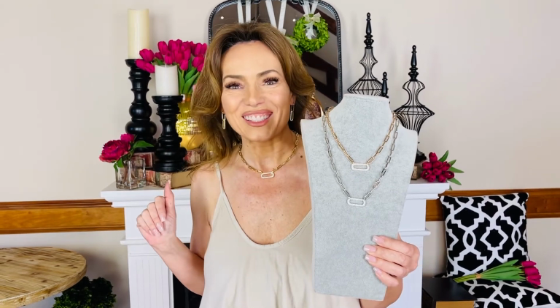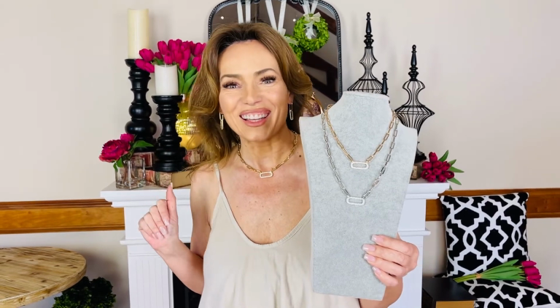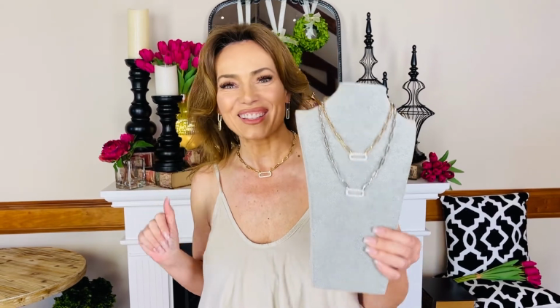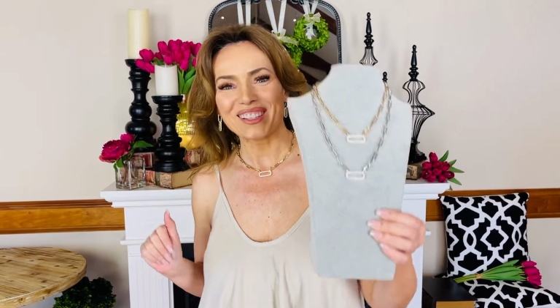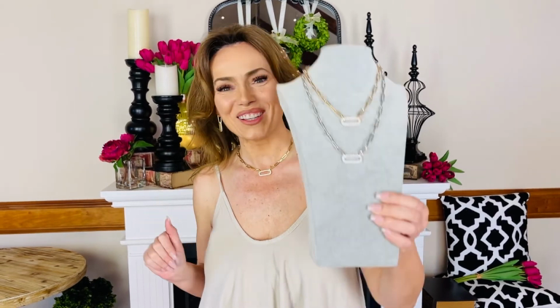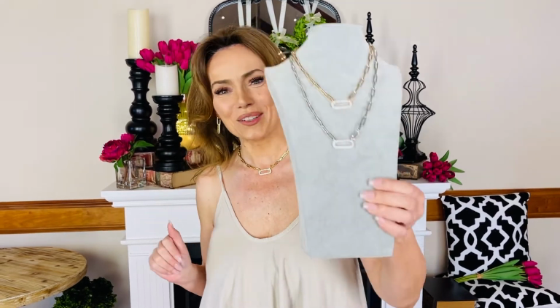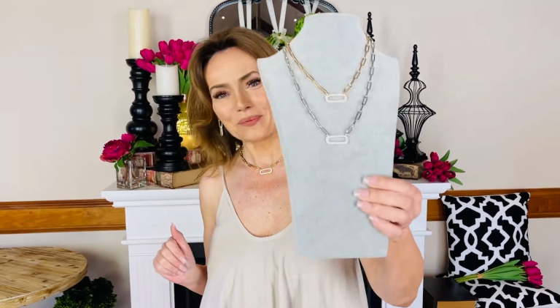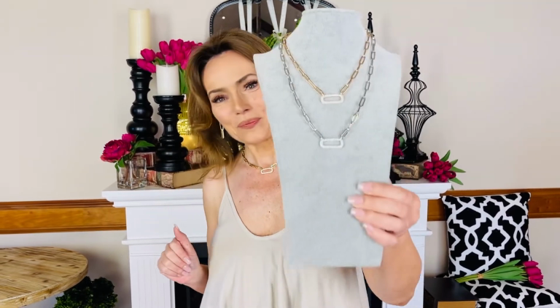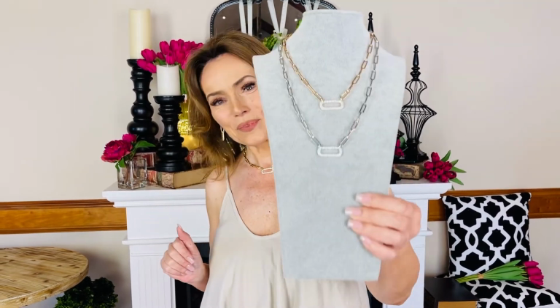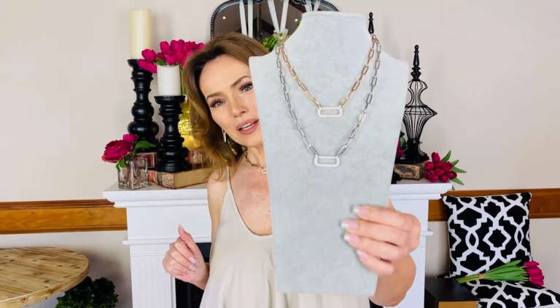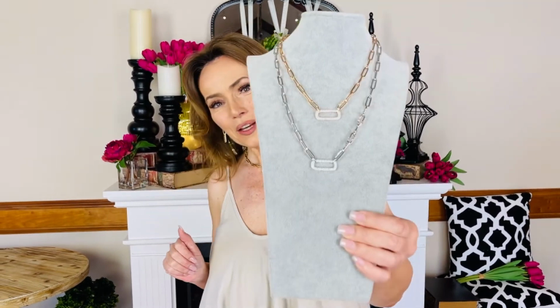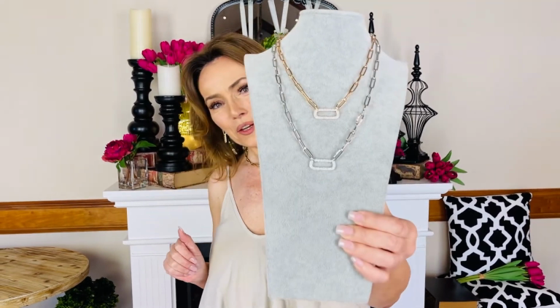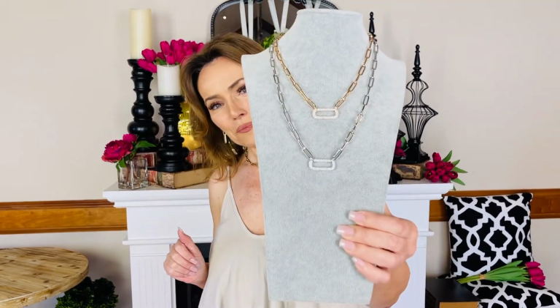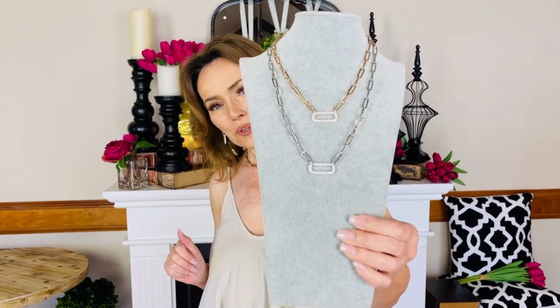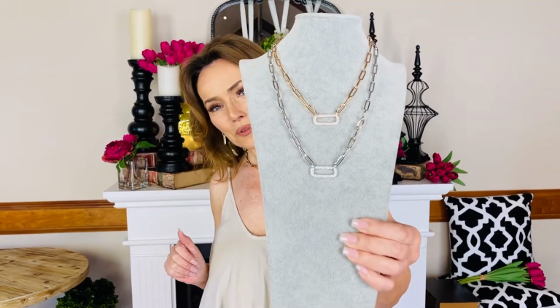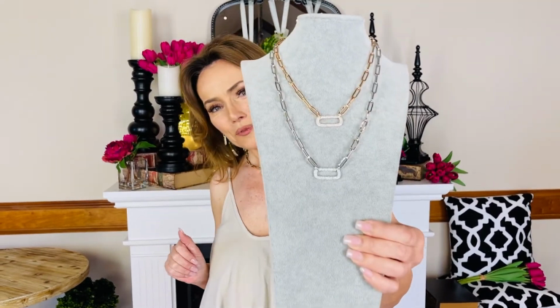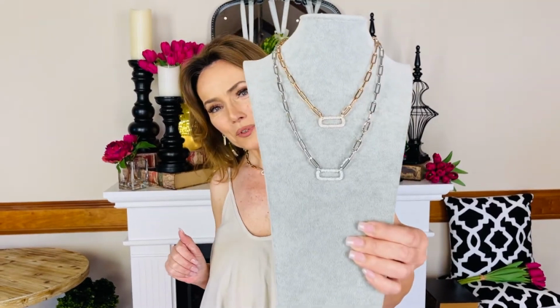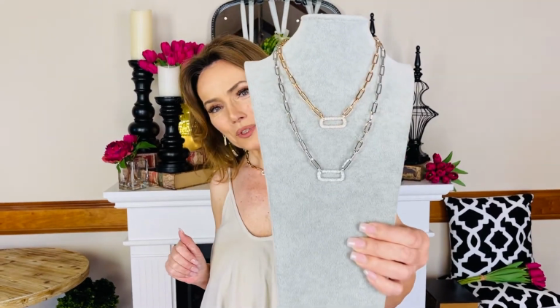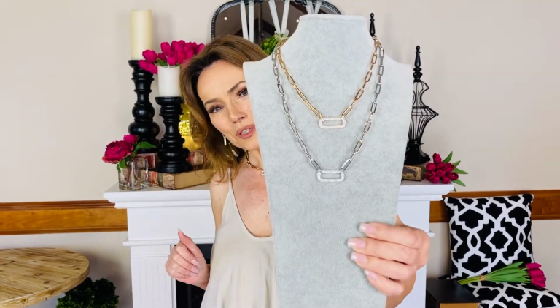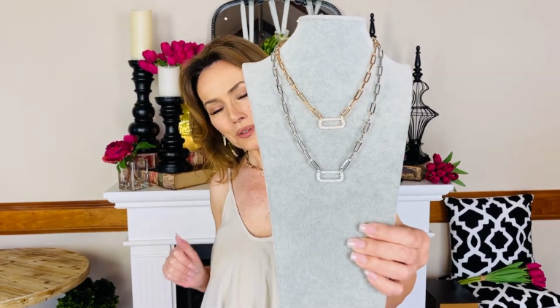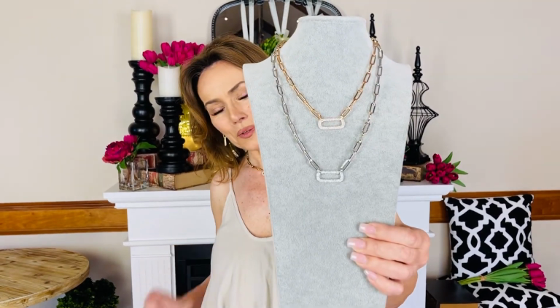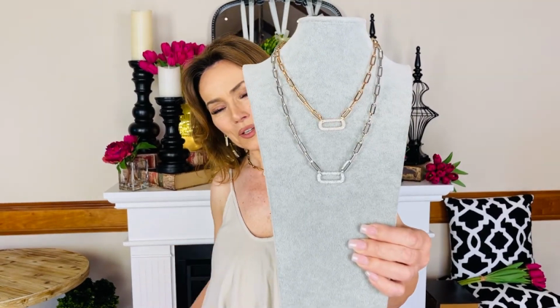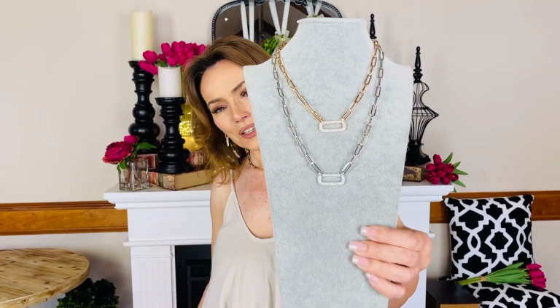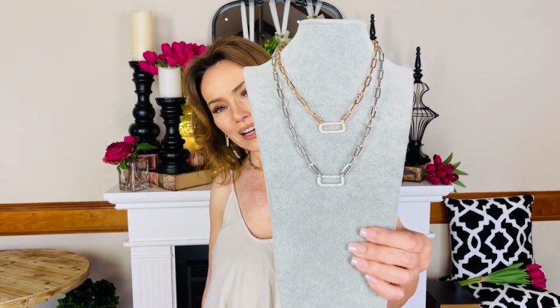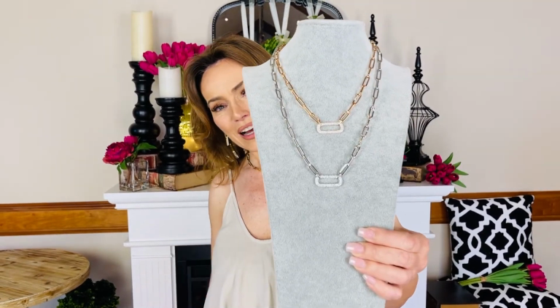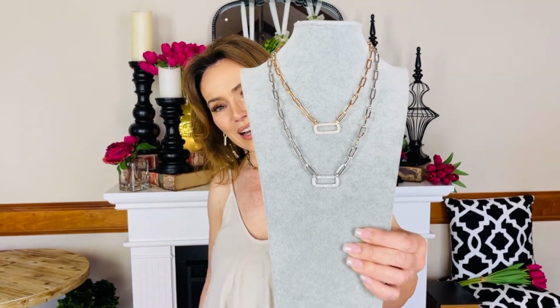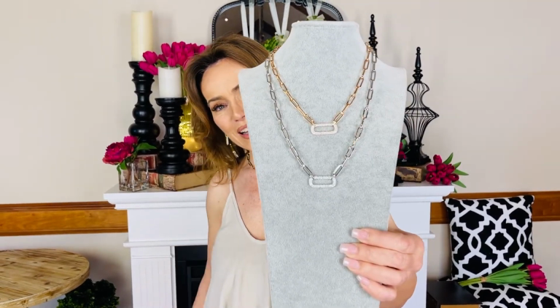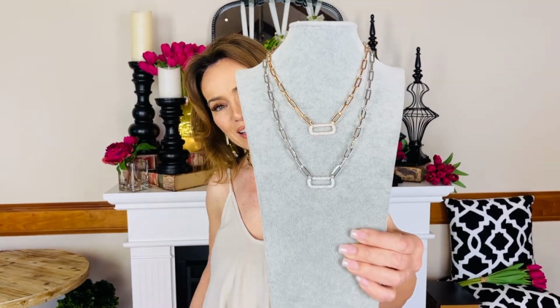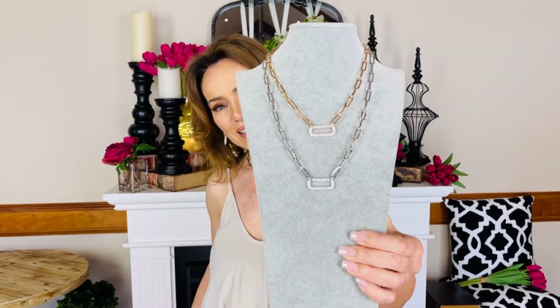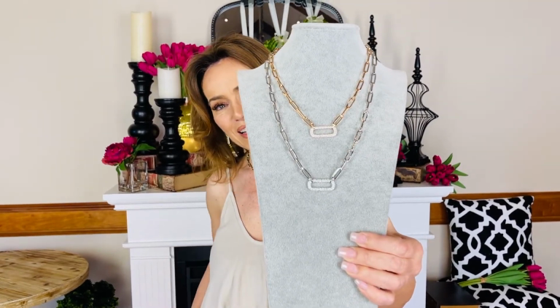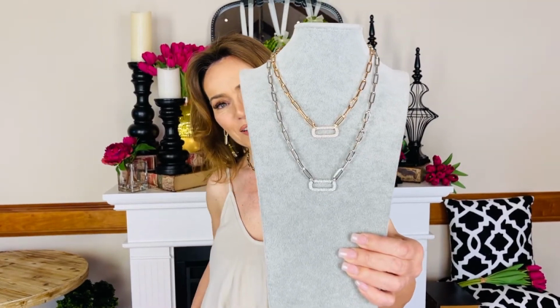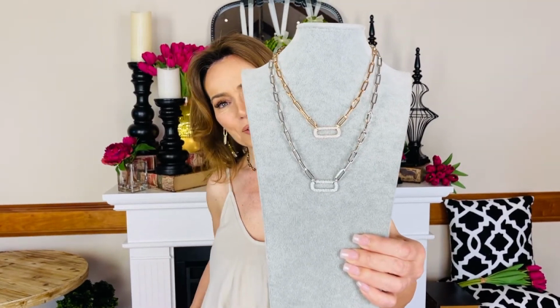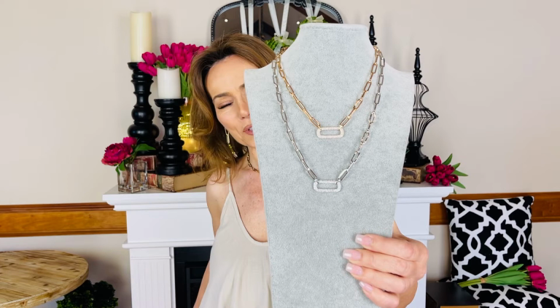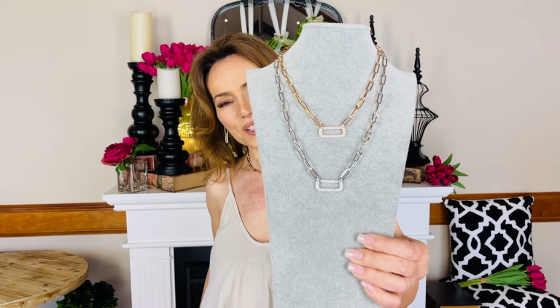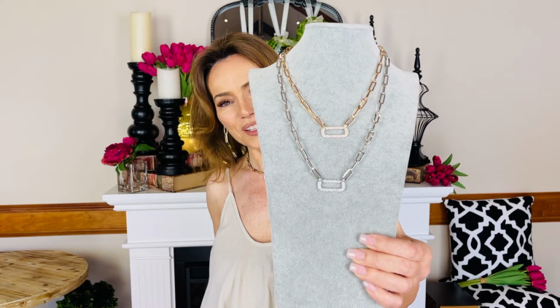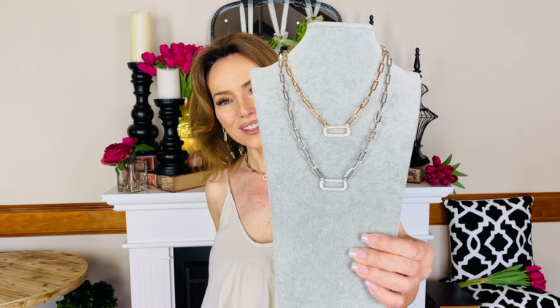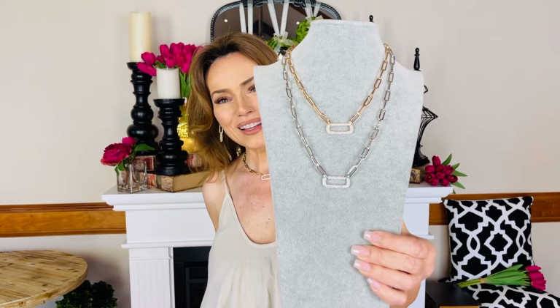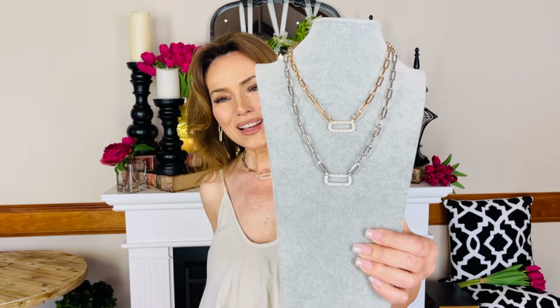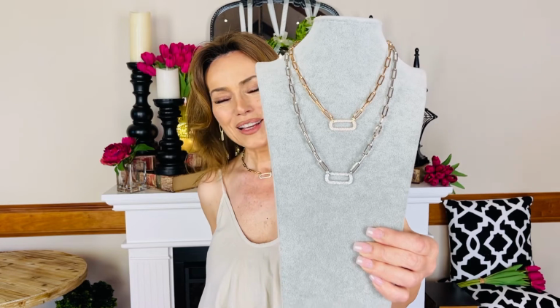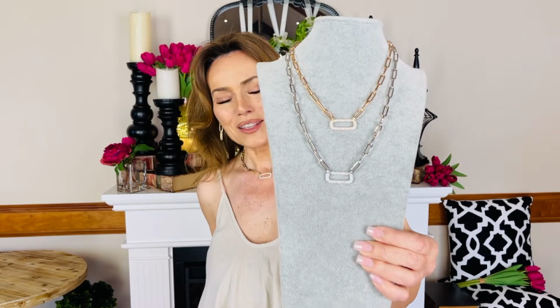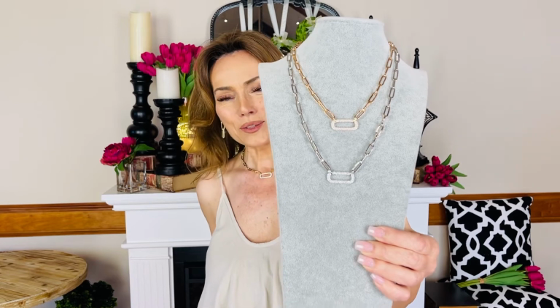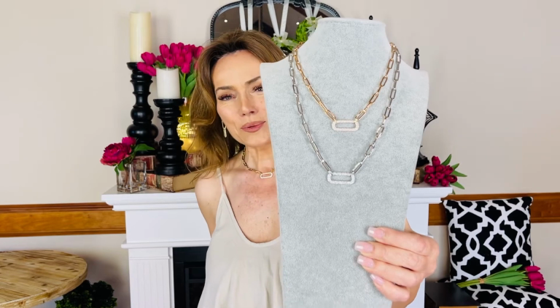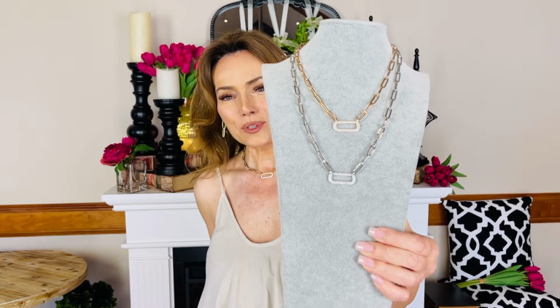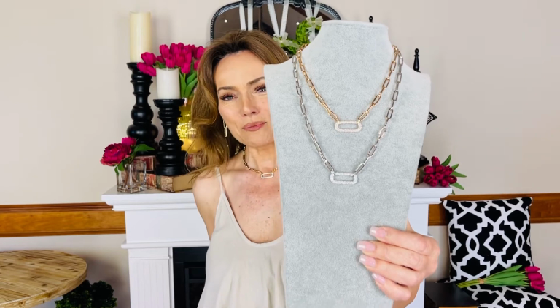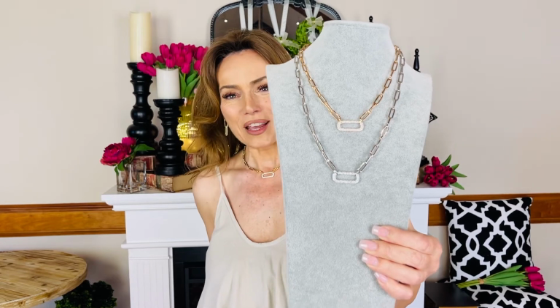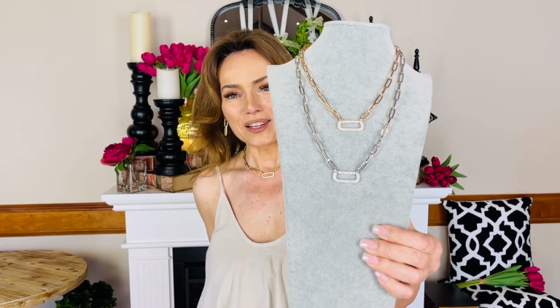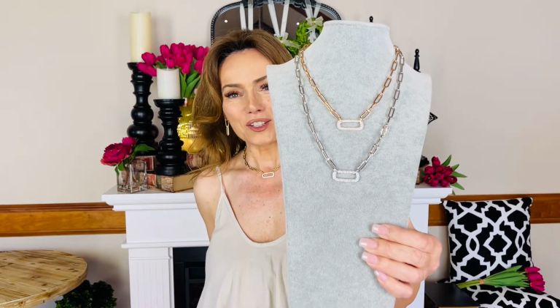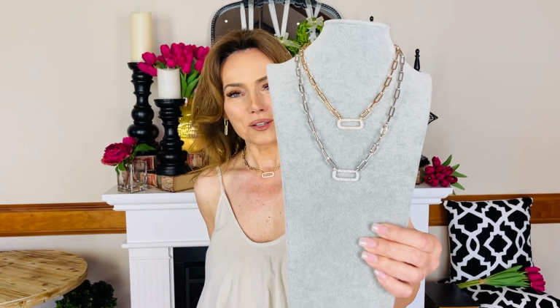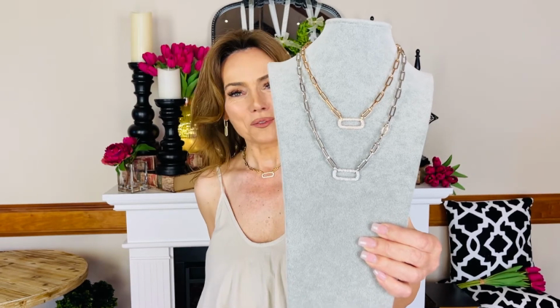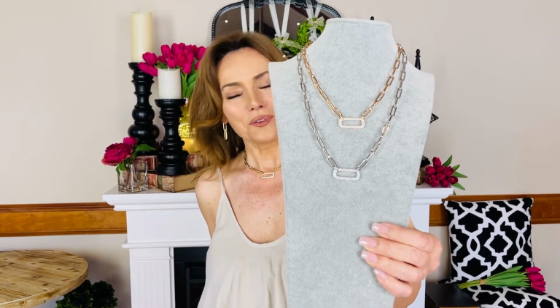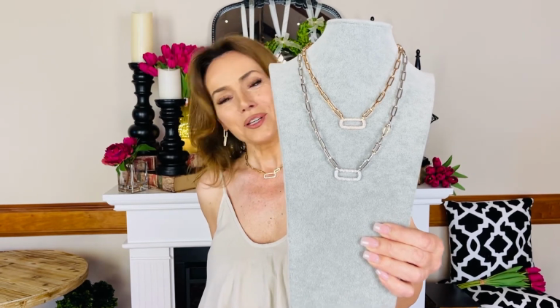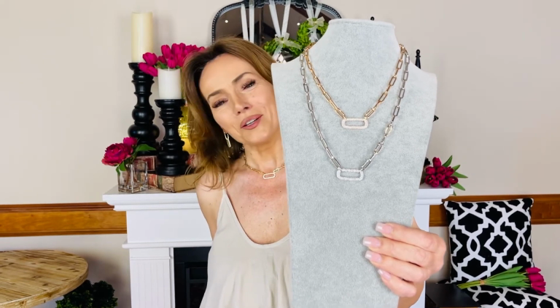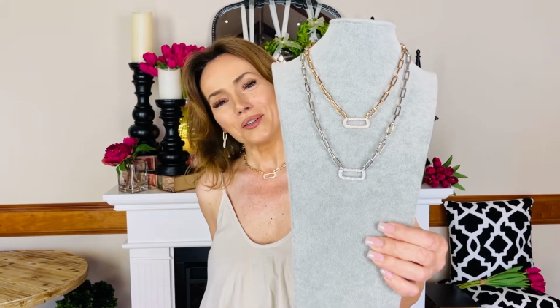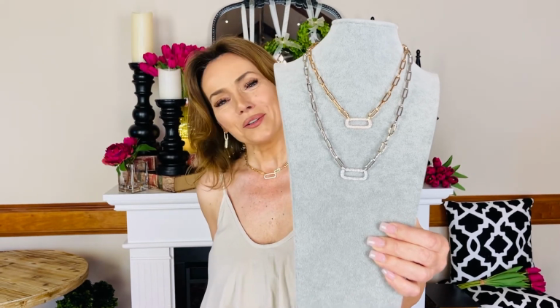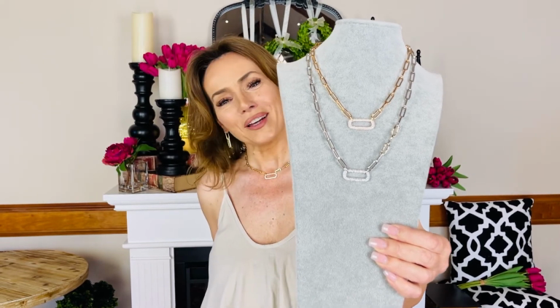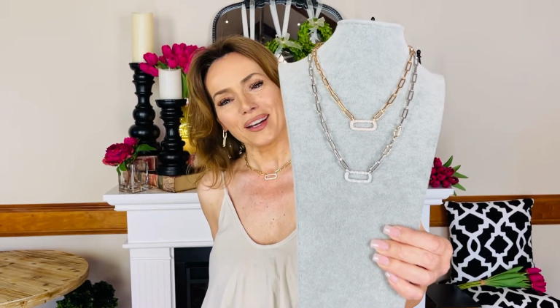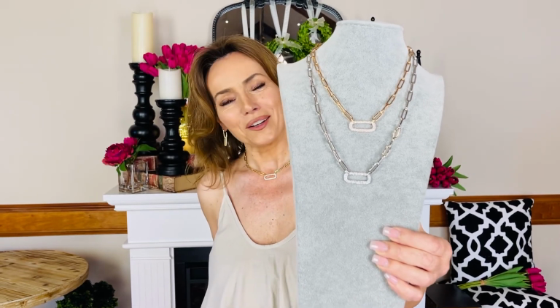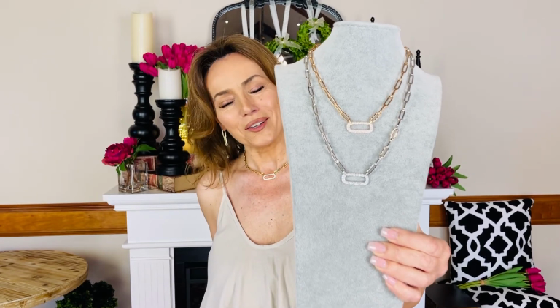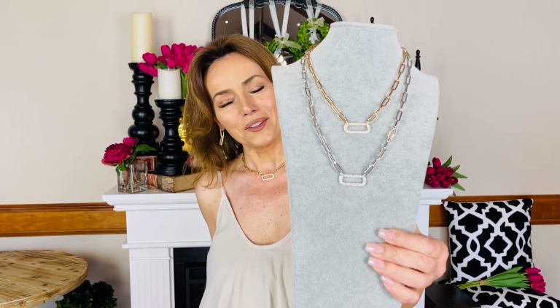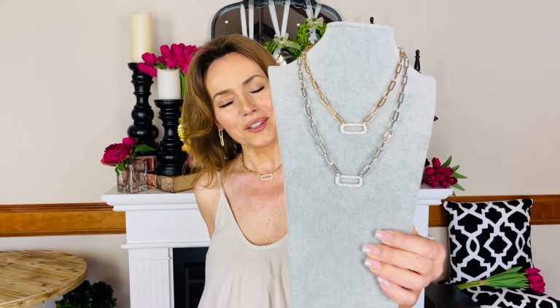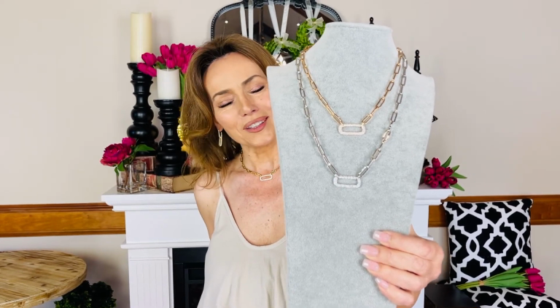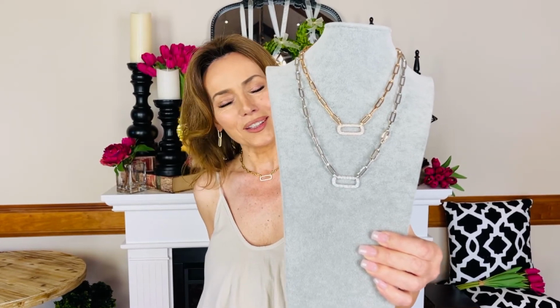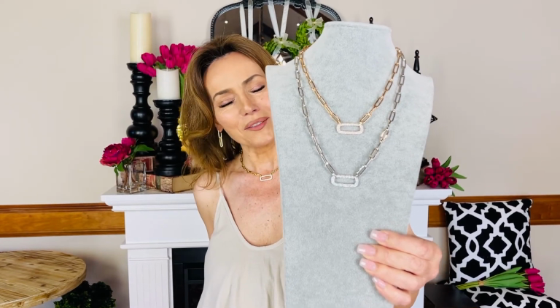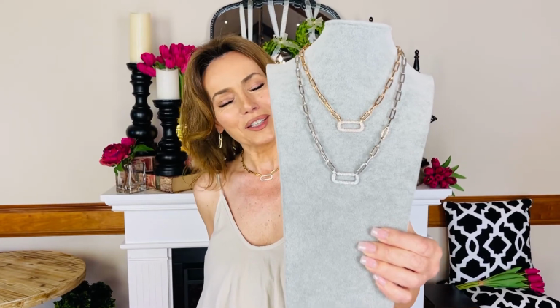So beautiful, couture, high-end, and gorgeous — this one is made just for you and I know you're gonna love it.